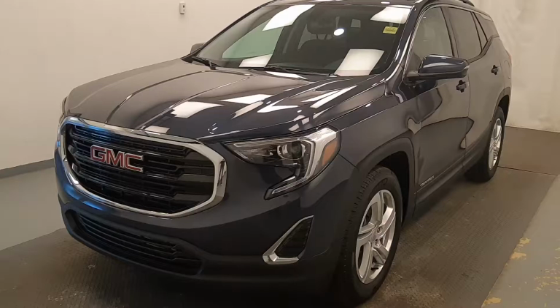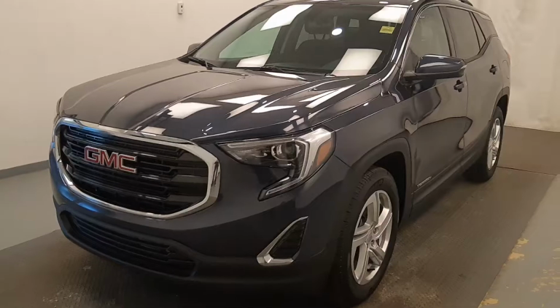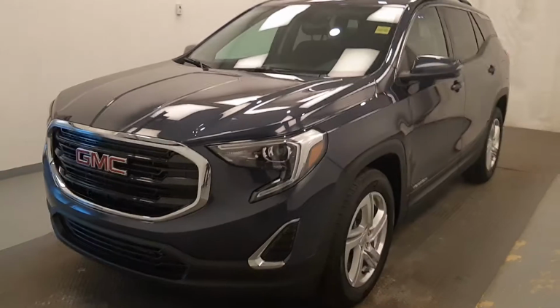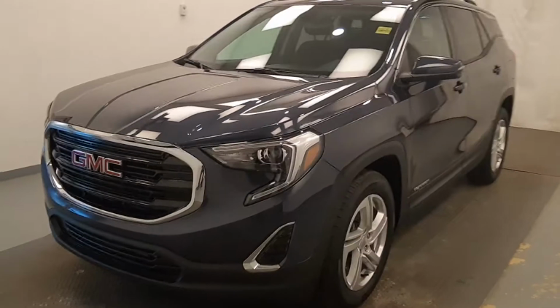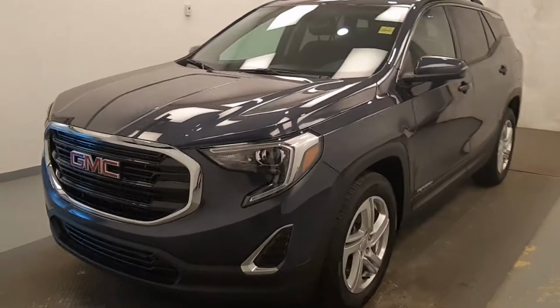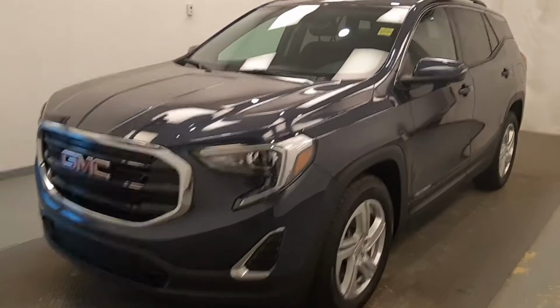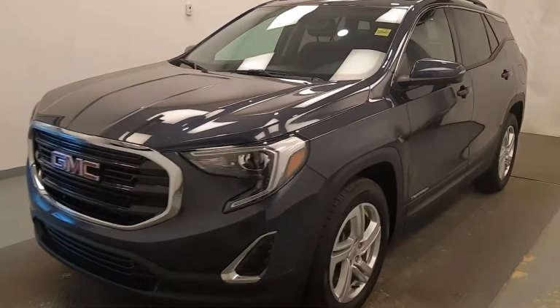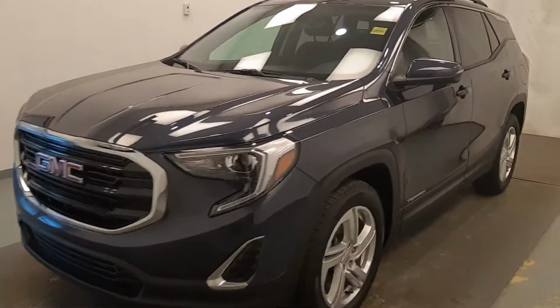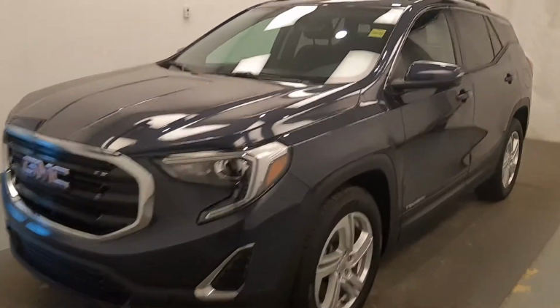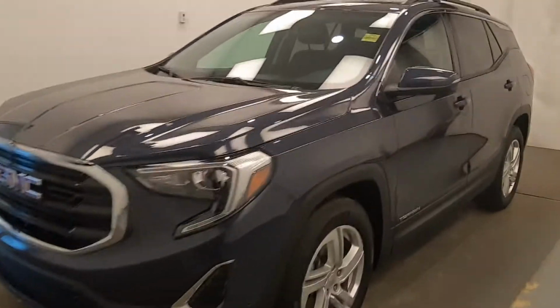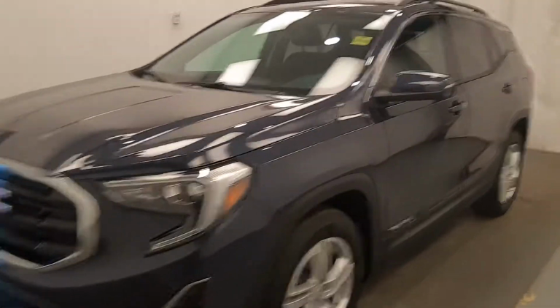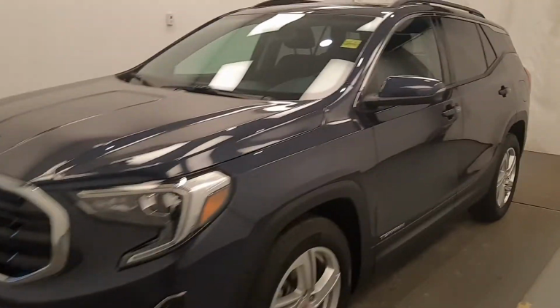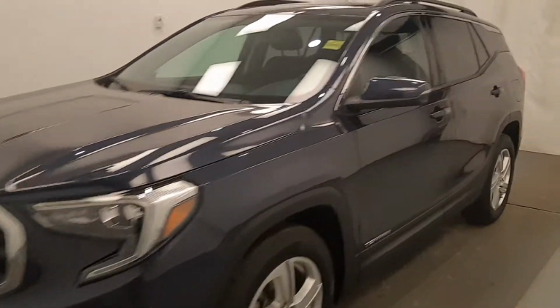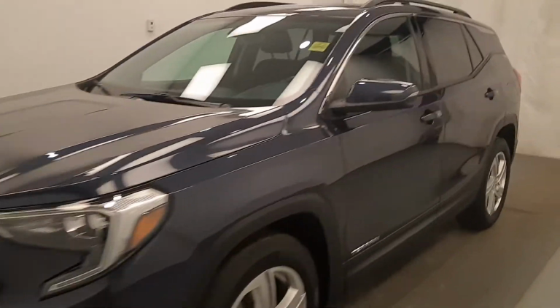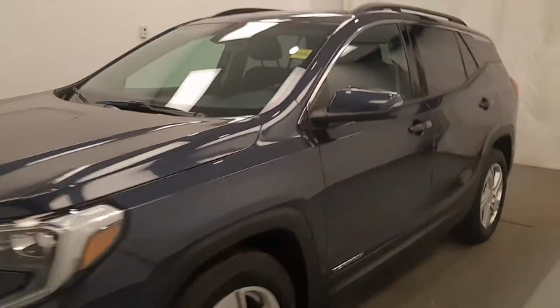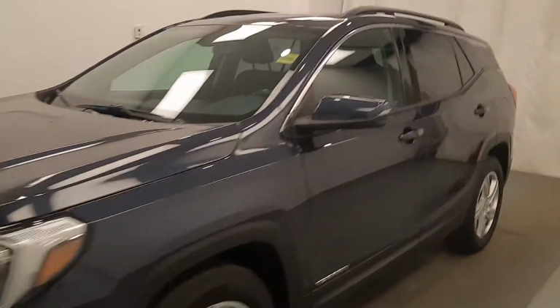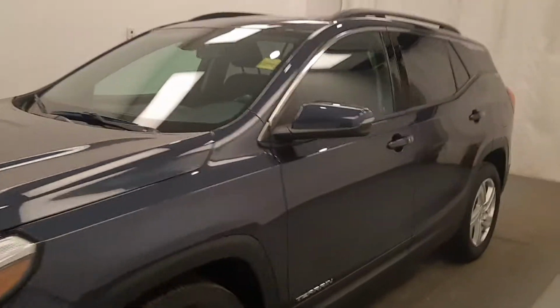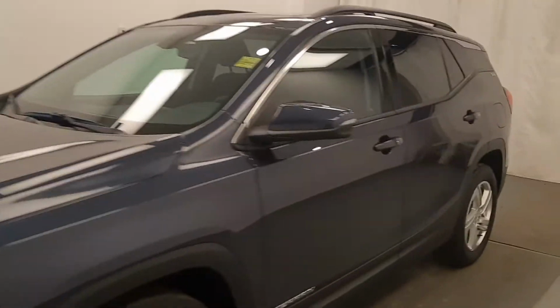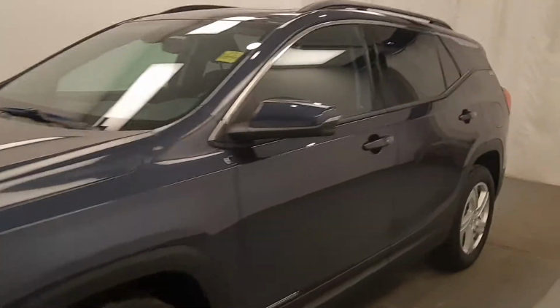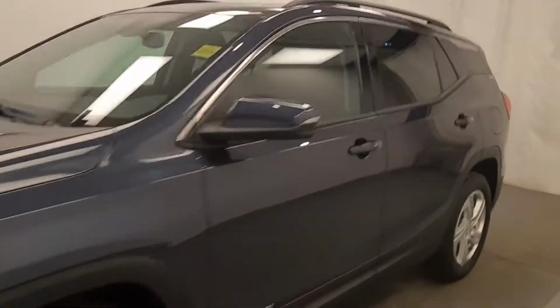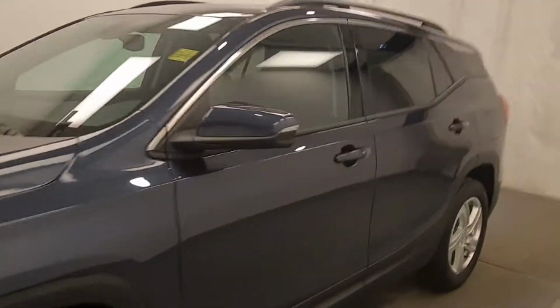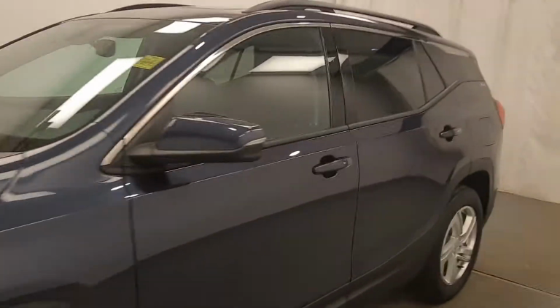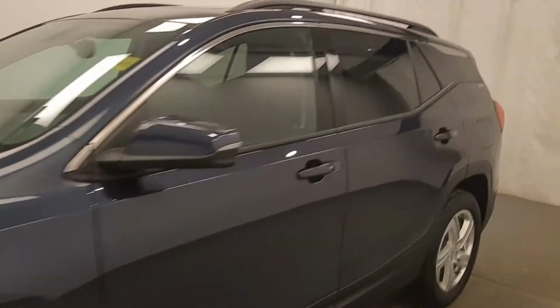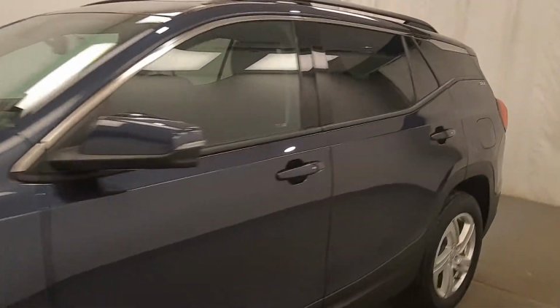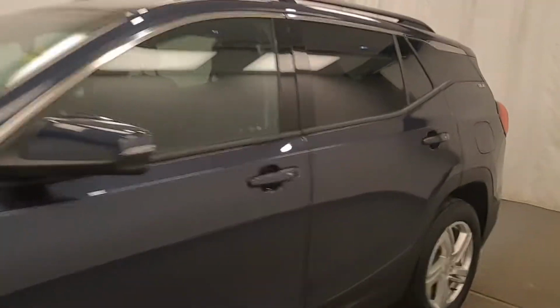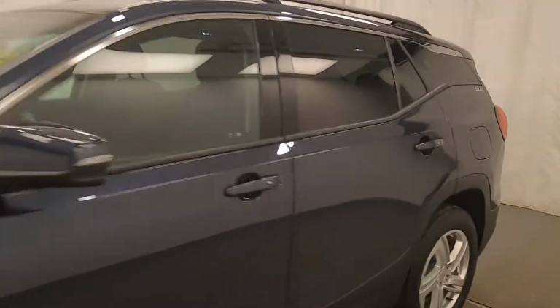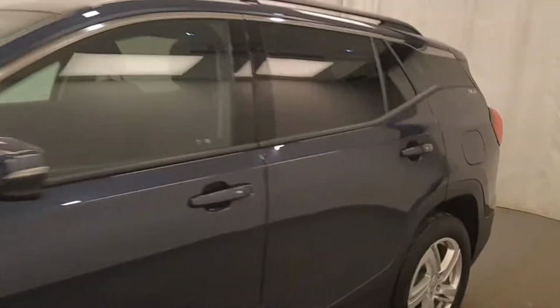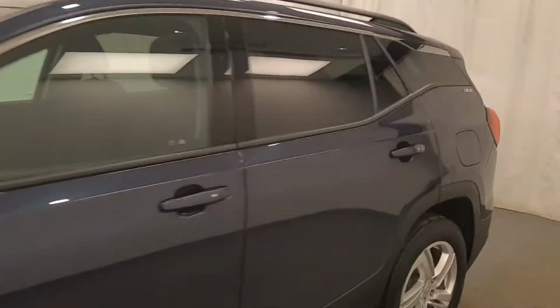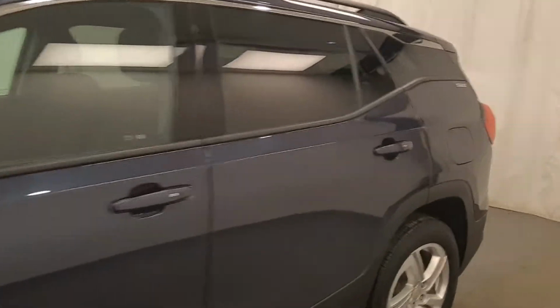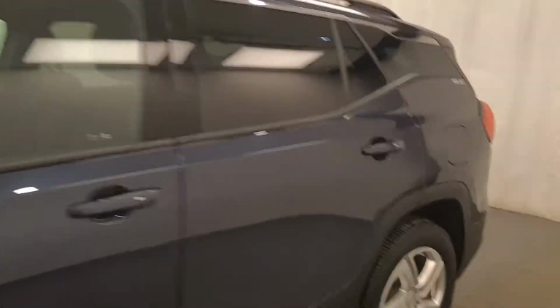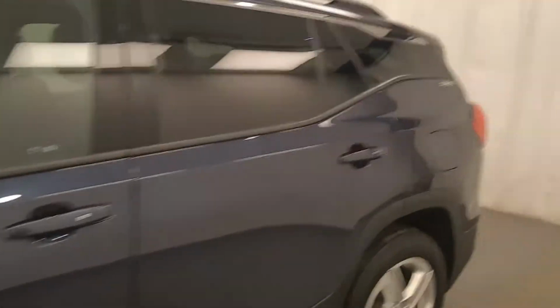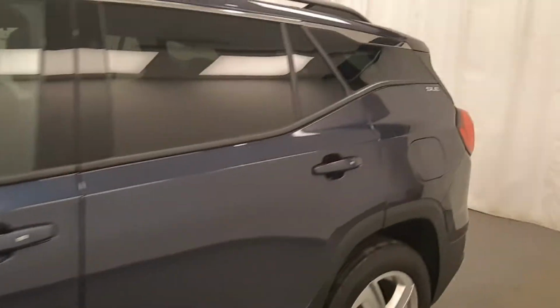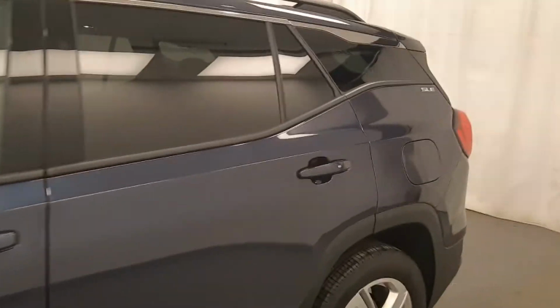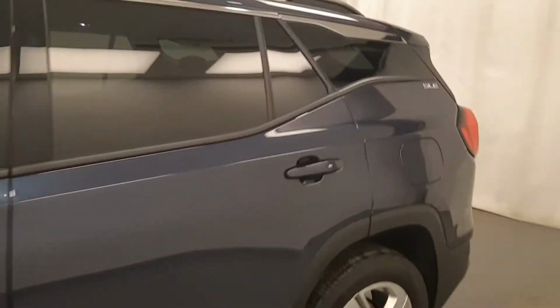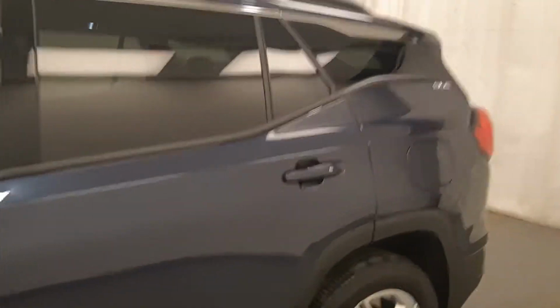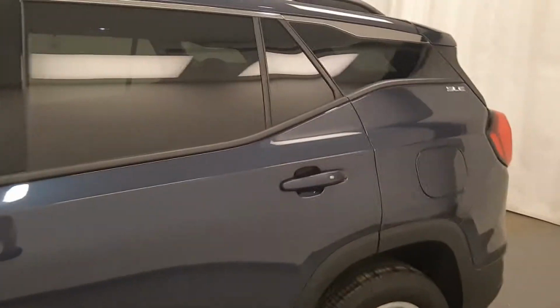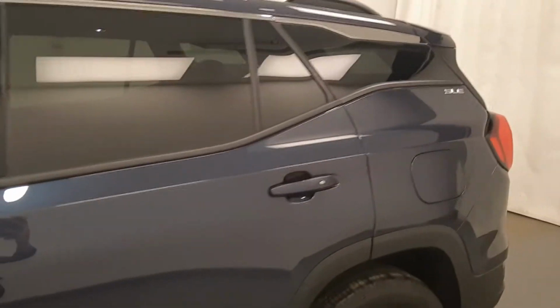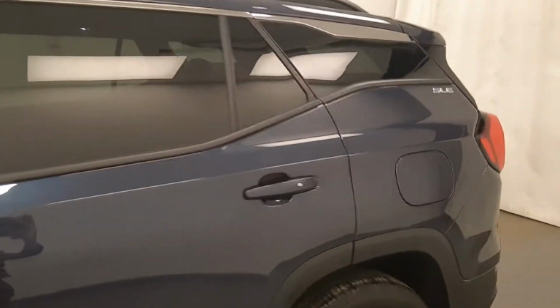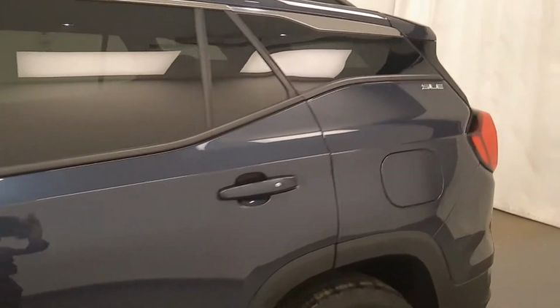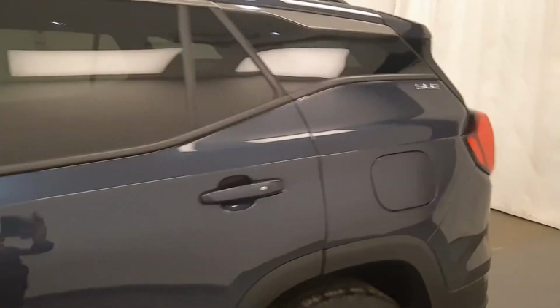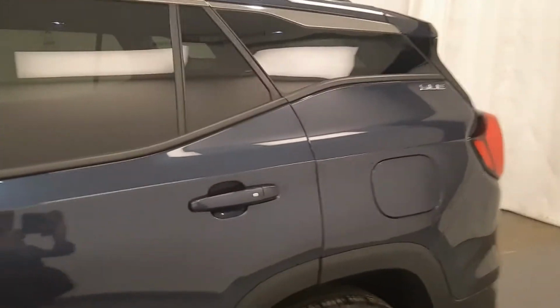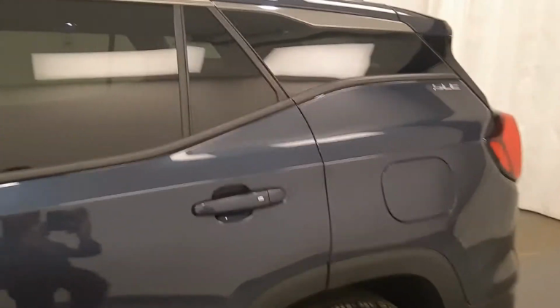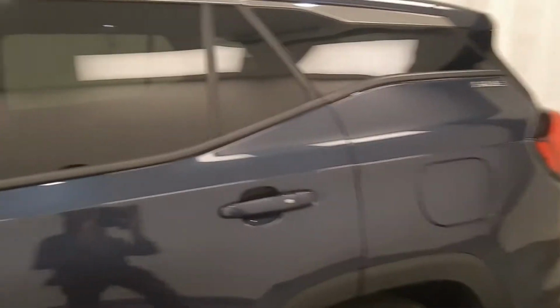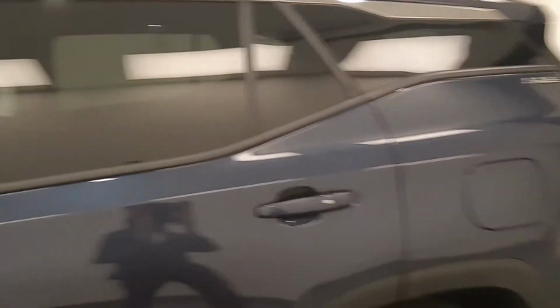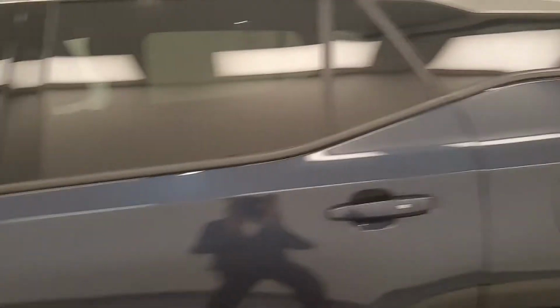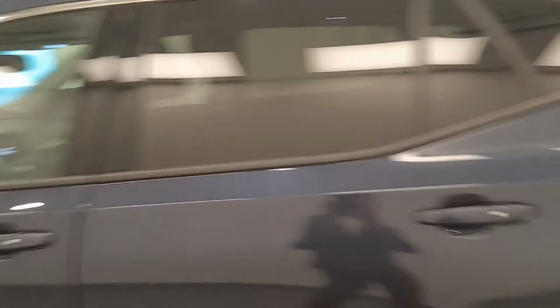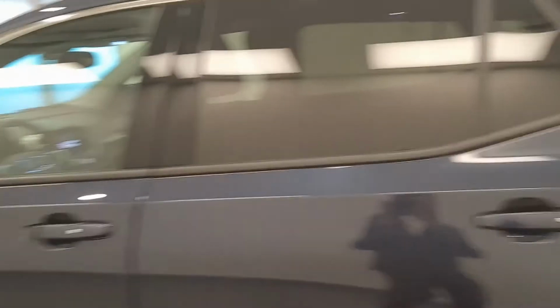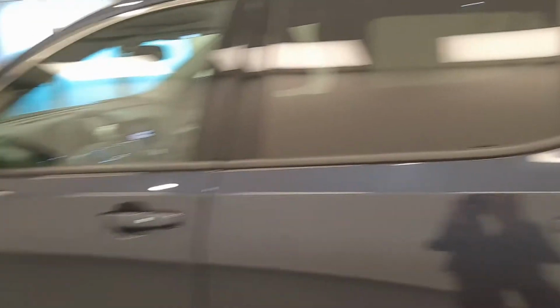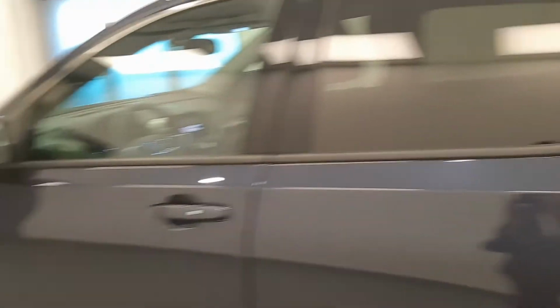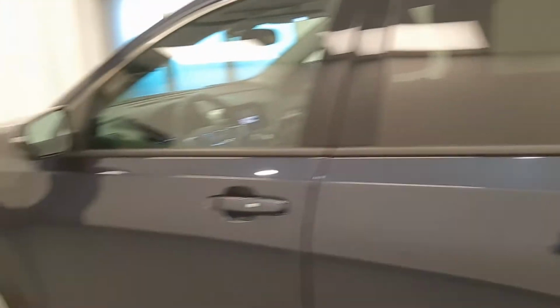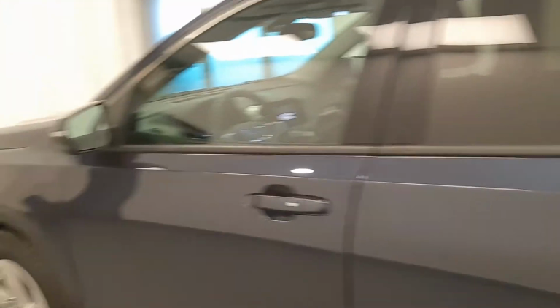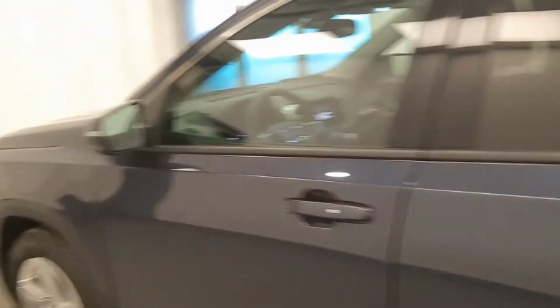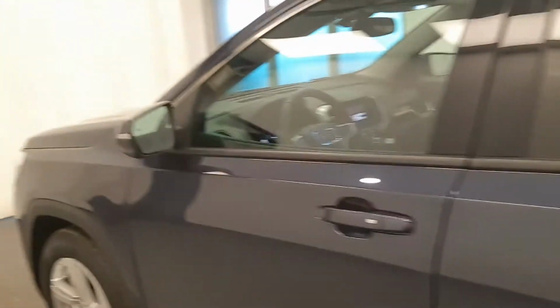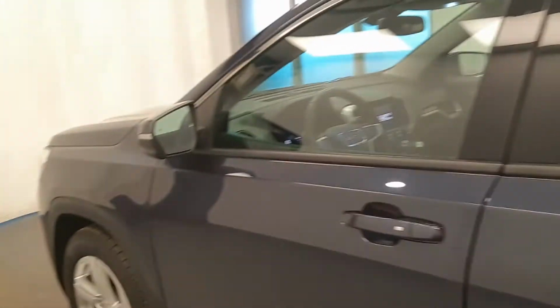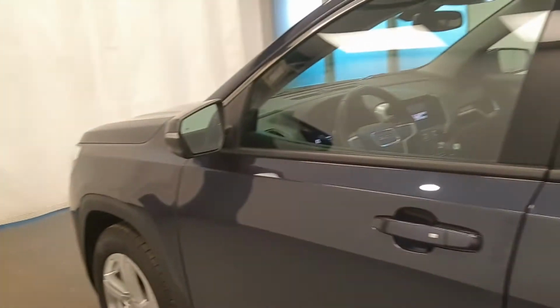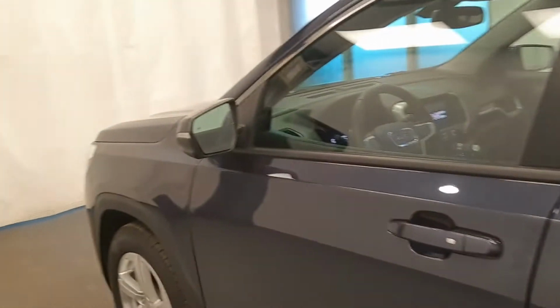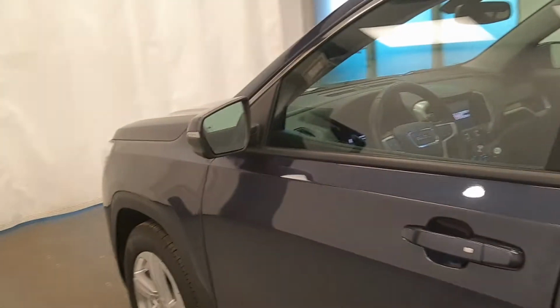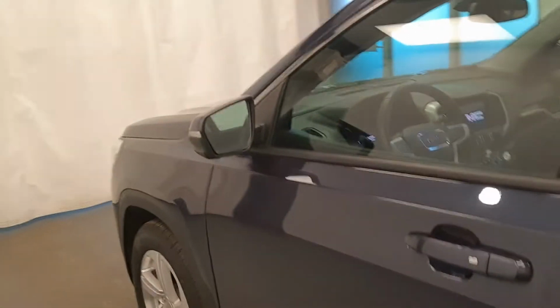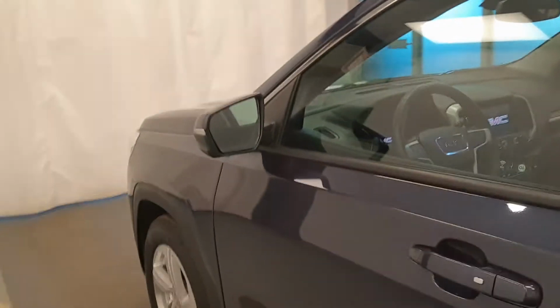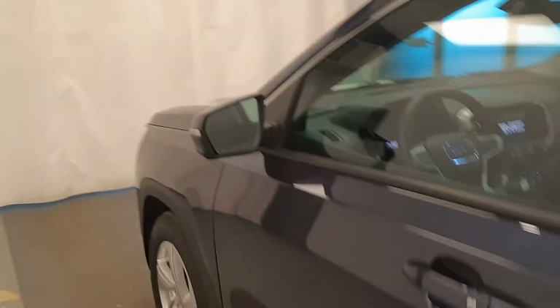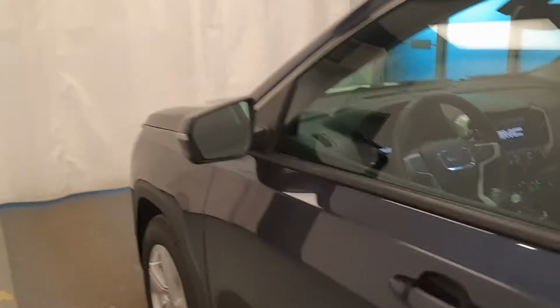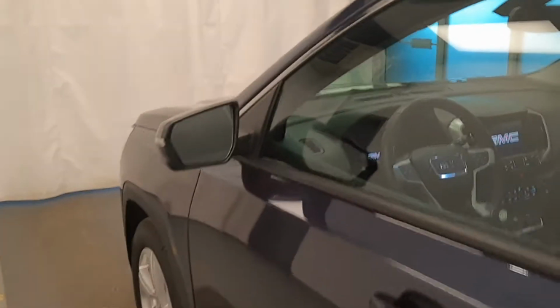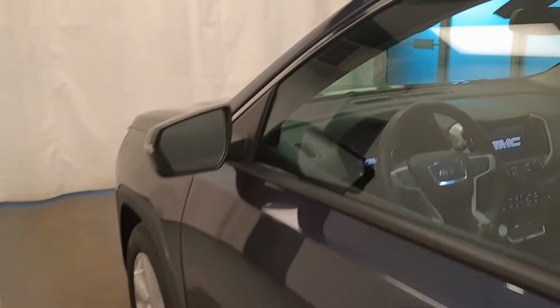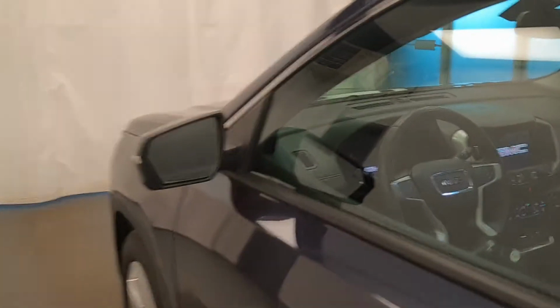Today we're viewing stock number 199196 on a 2019 GMC Terrain, all-wheel drive, and our exterior colour is blue.